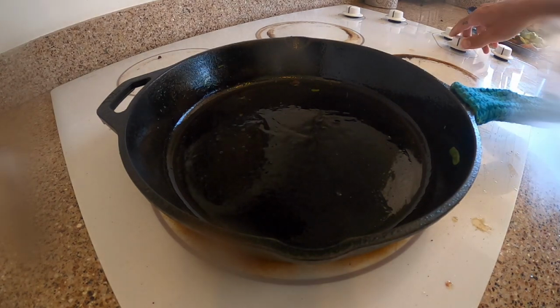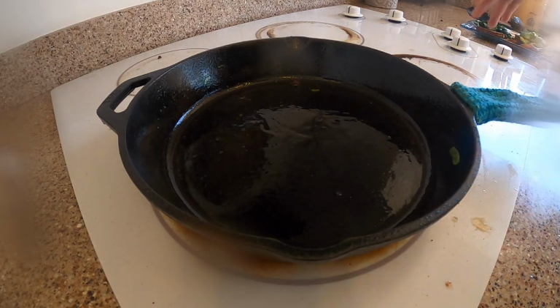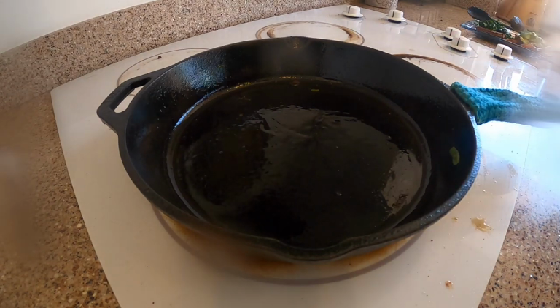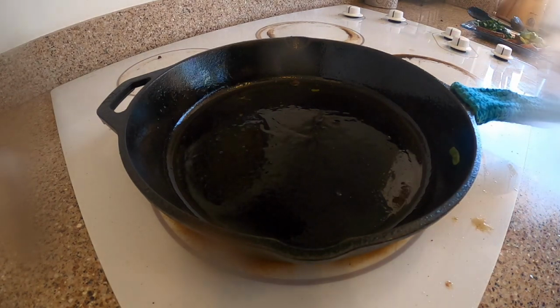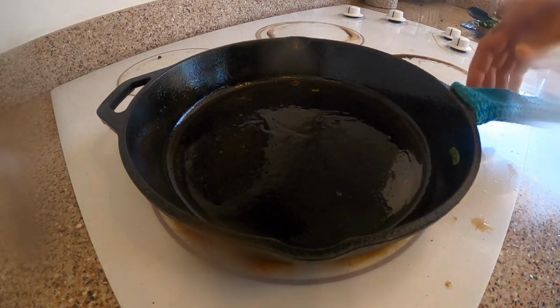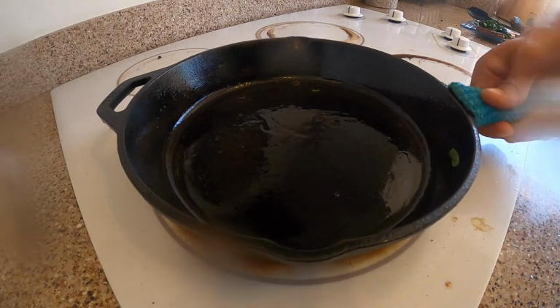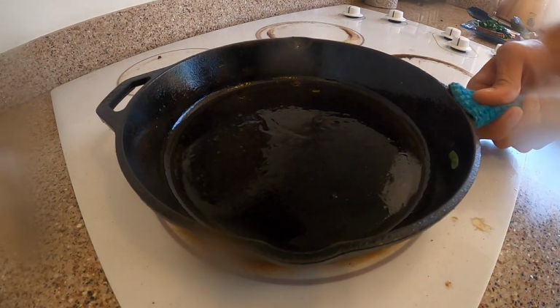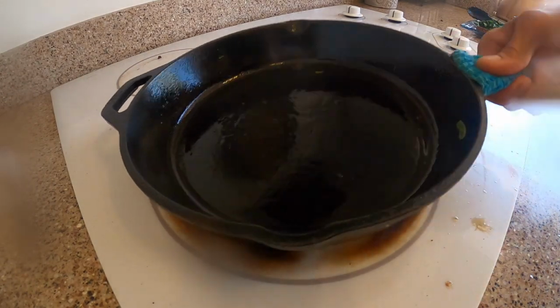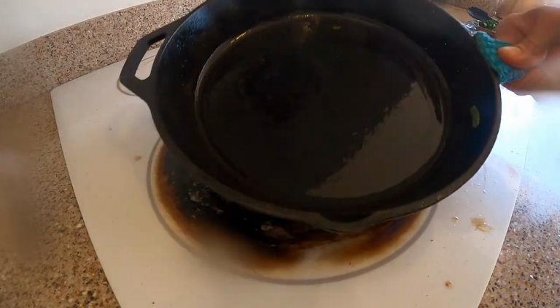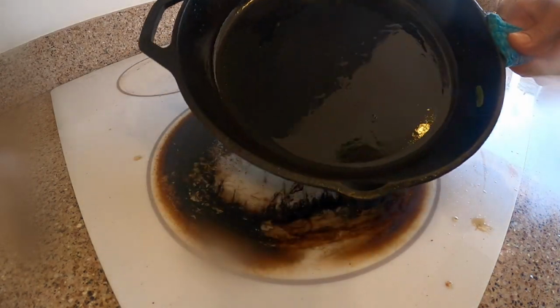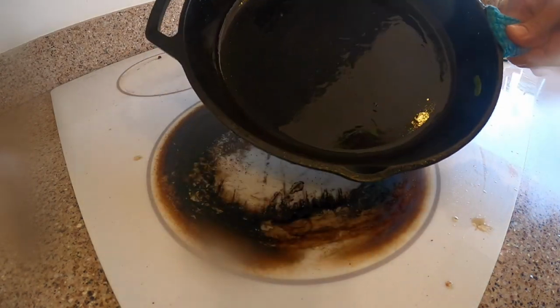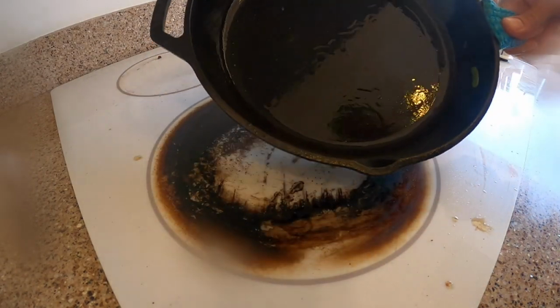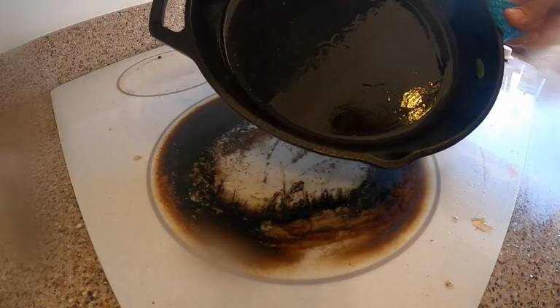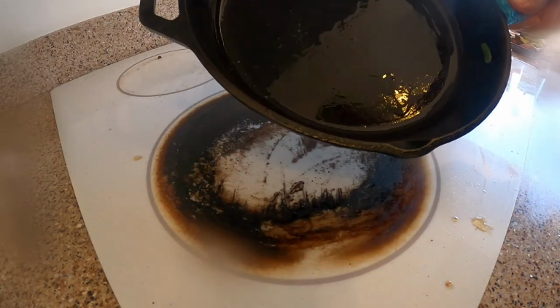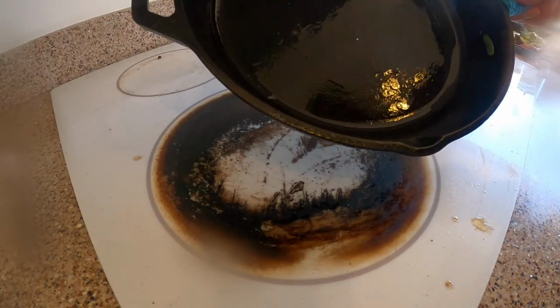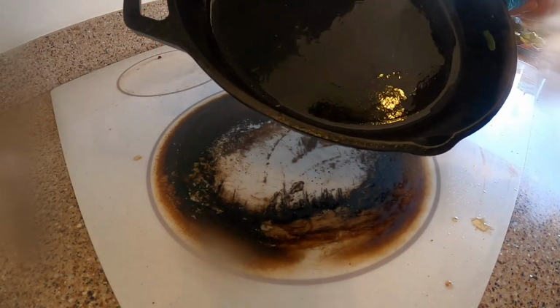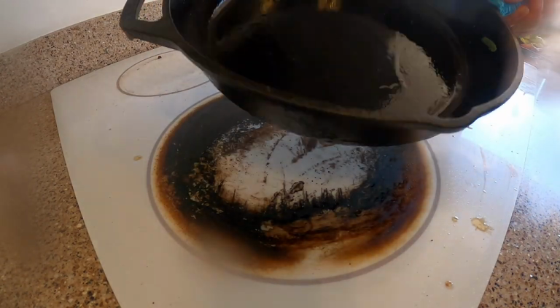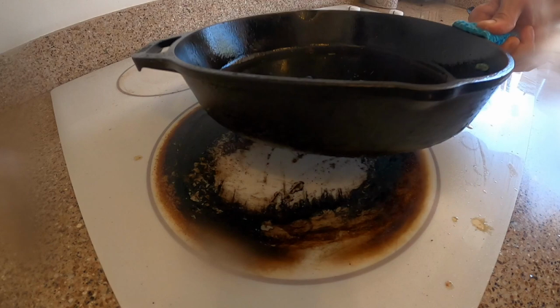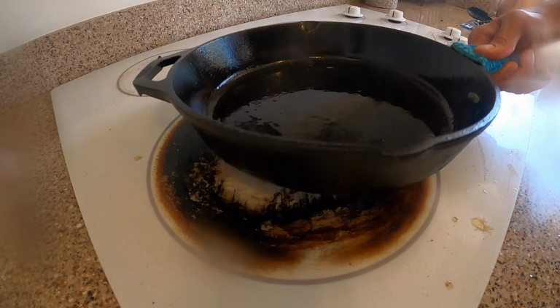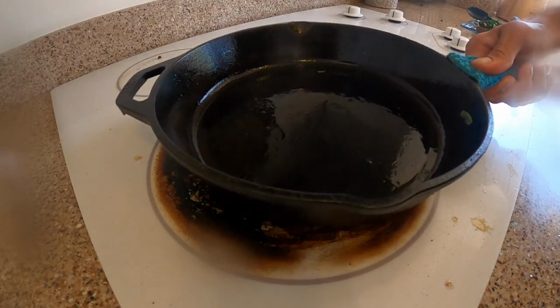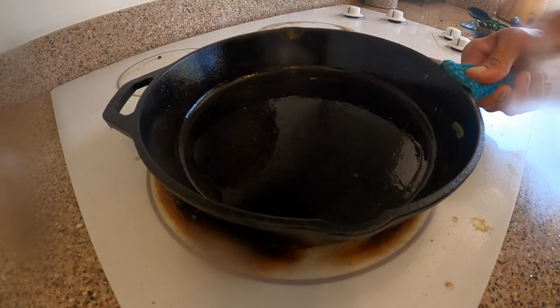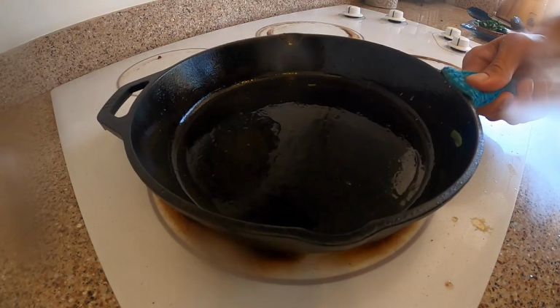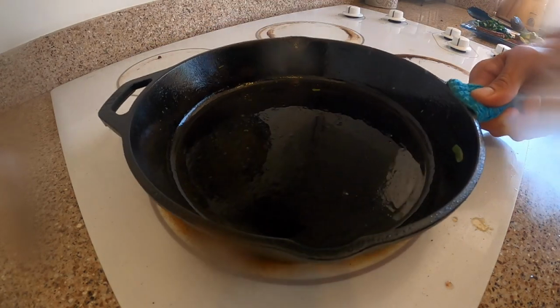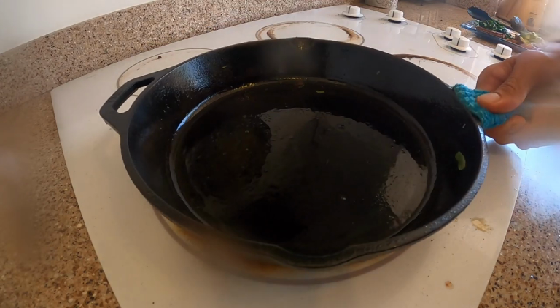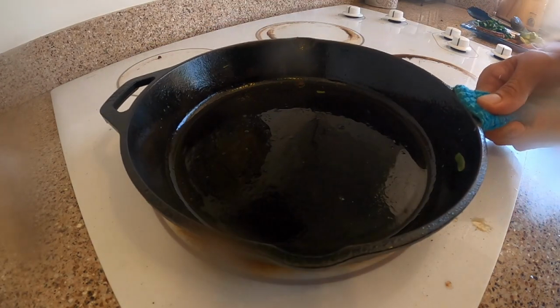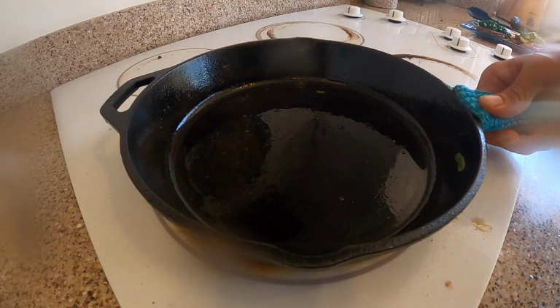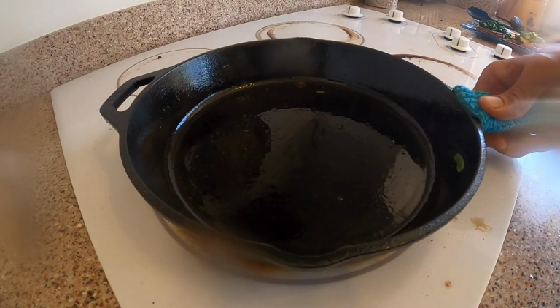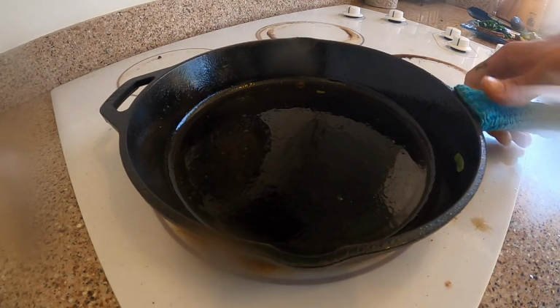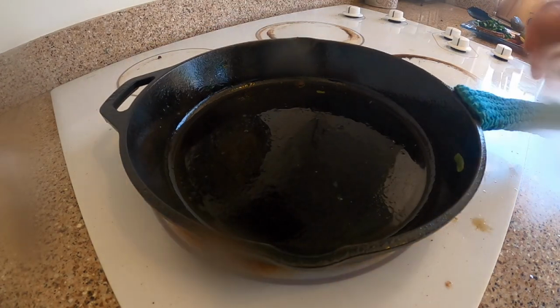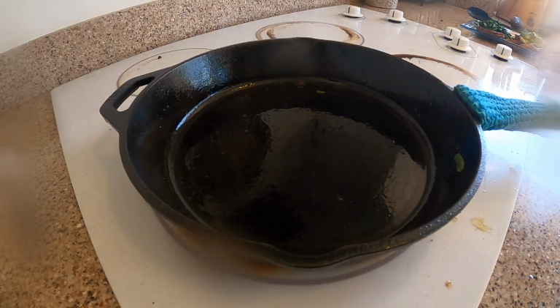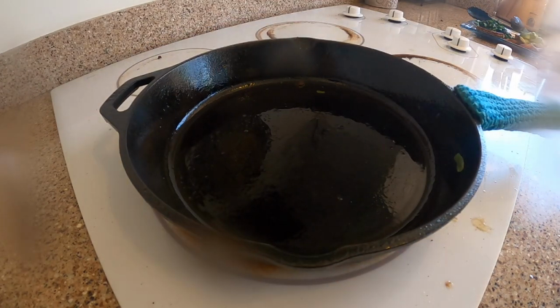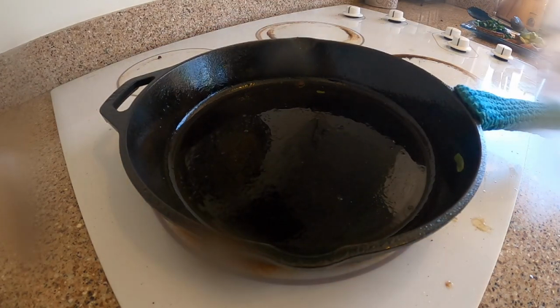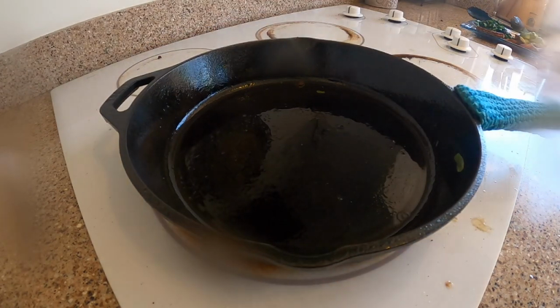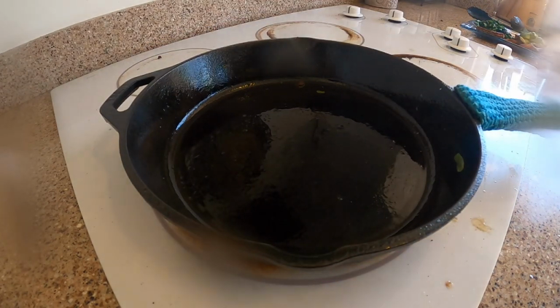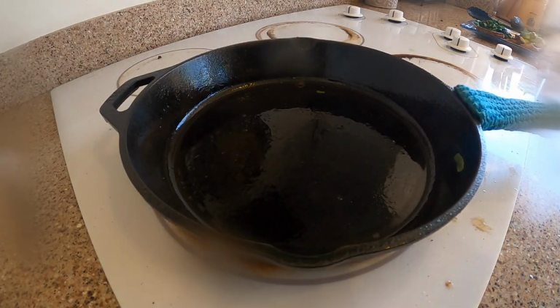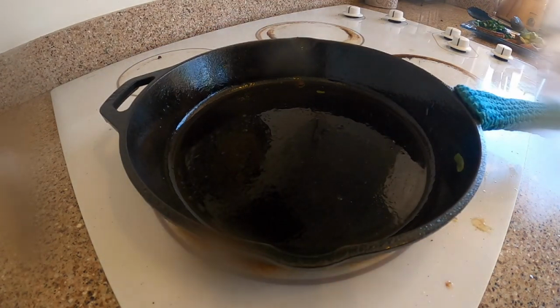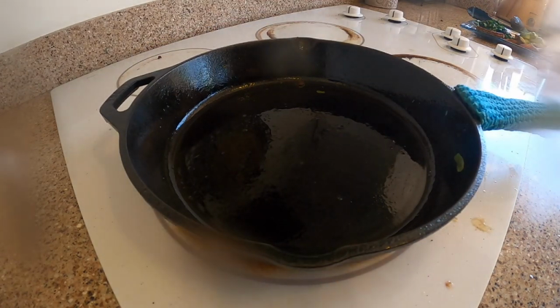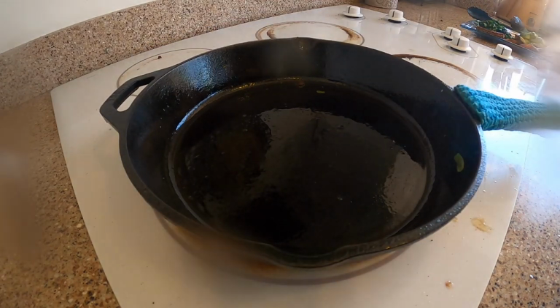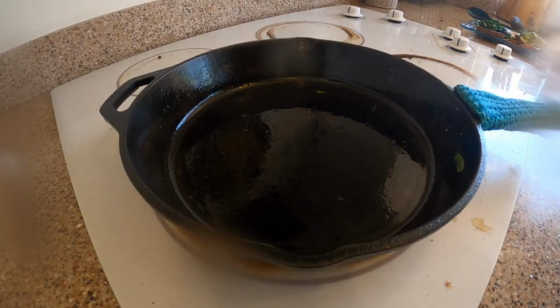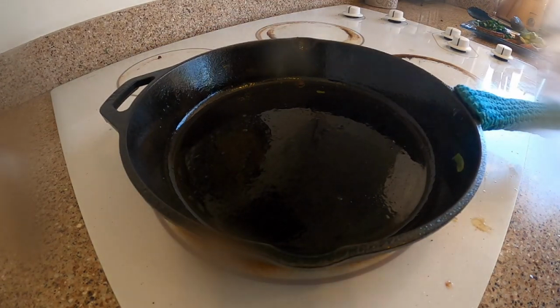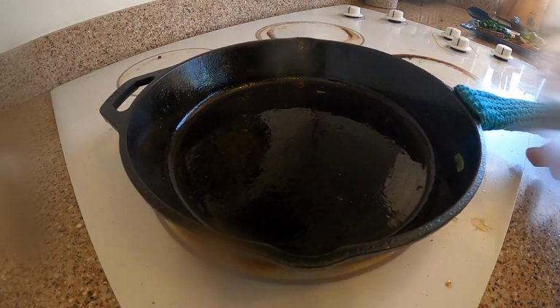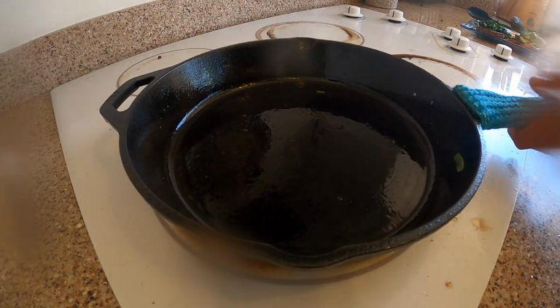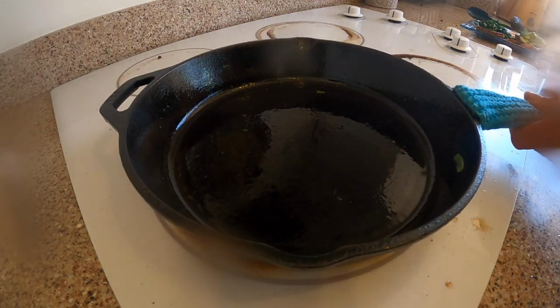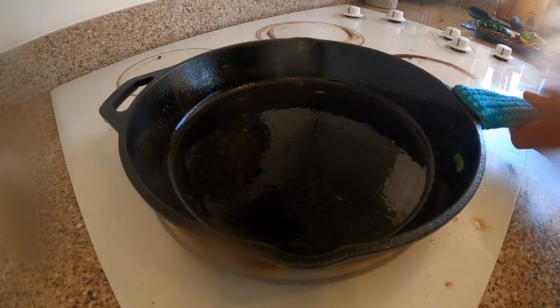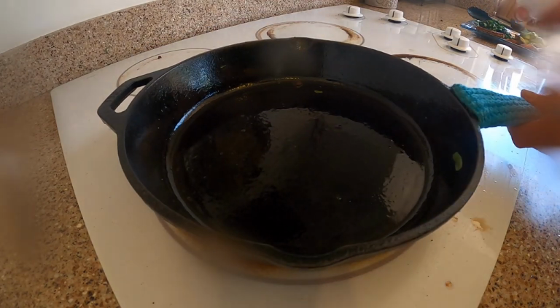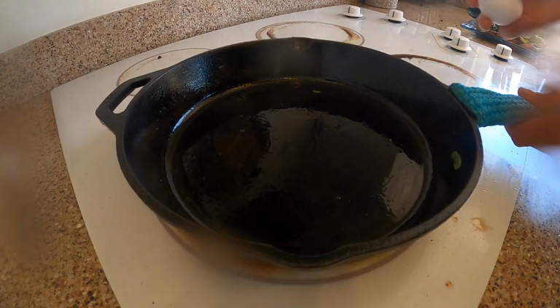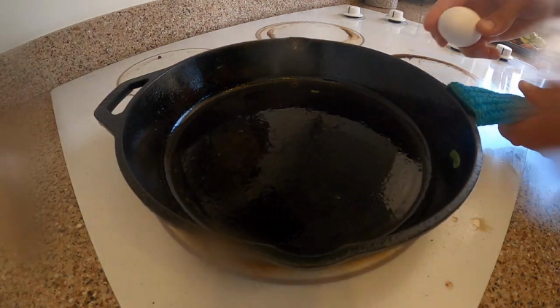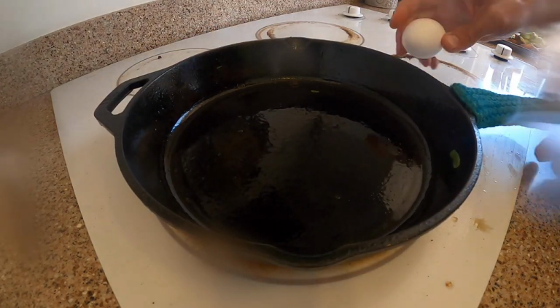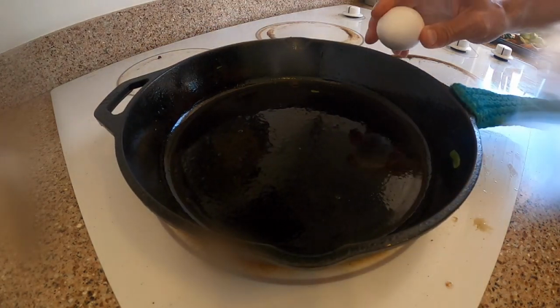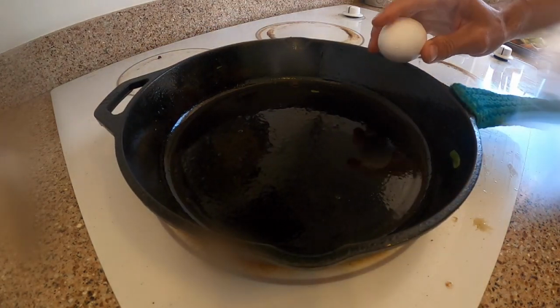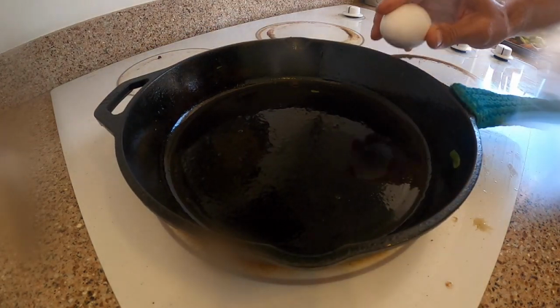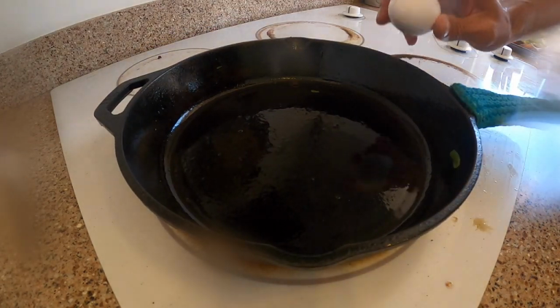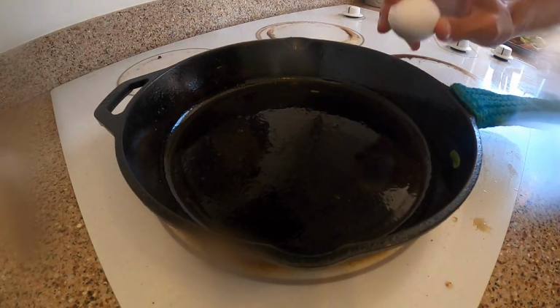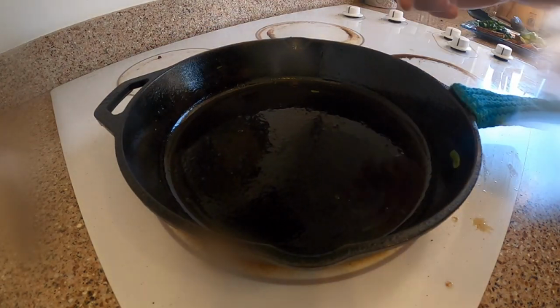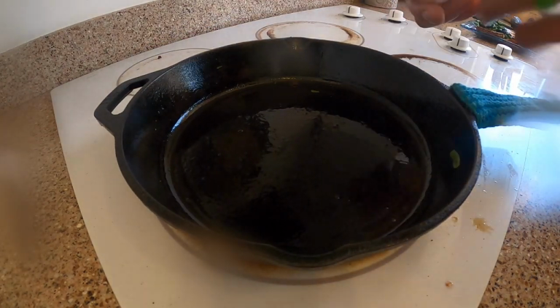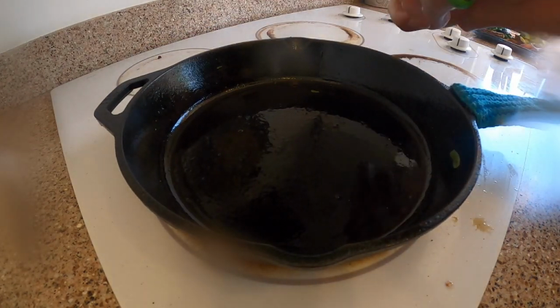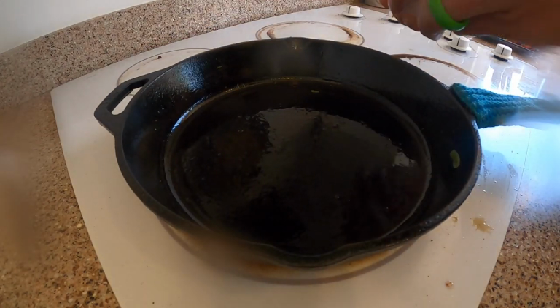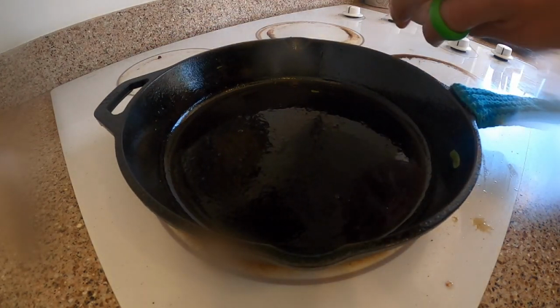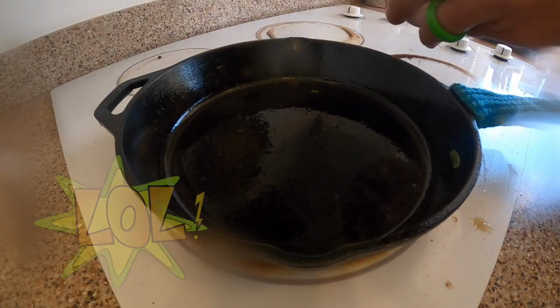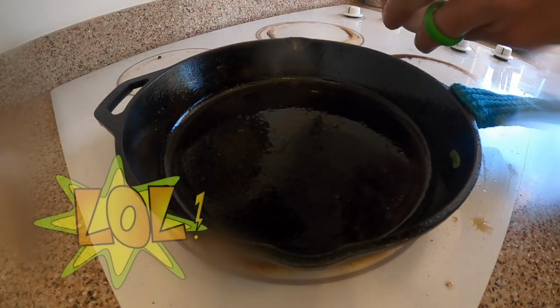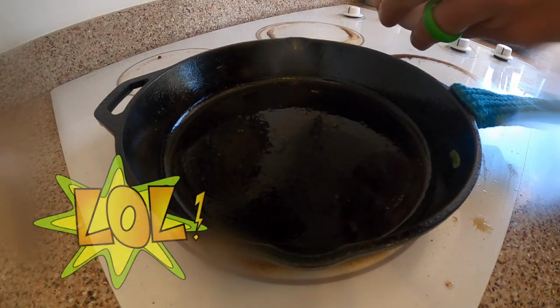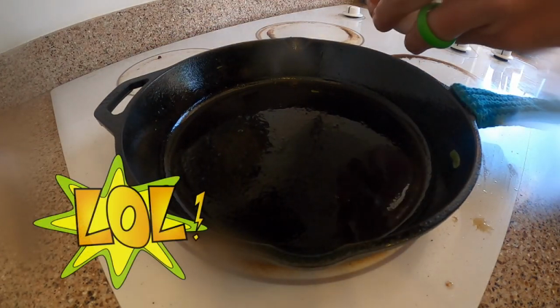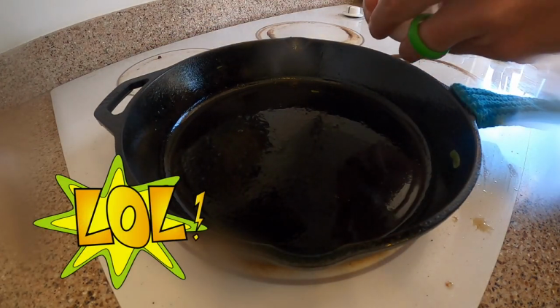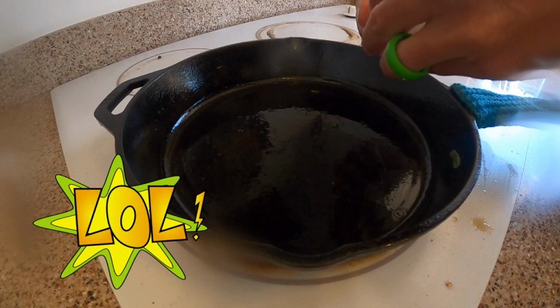Now the pan is adequately prepared for eggs, and only under this circumstance will they not stick.